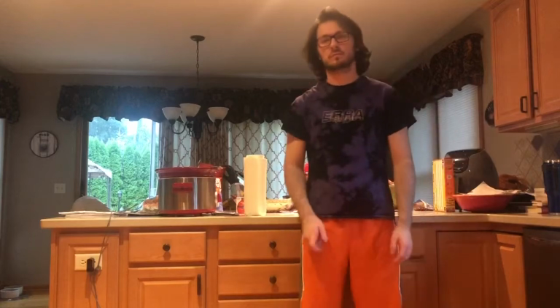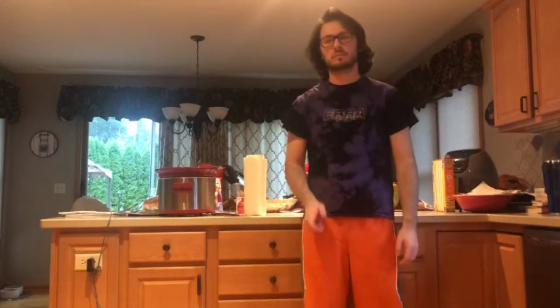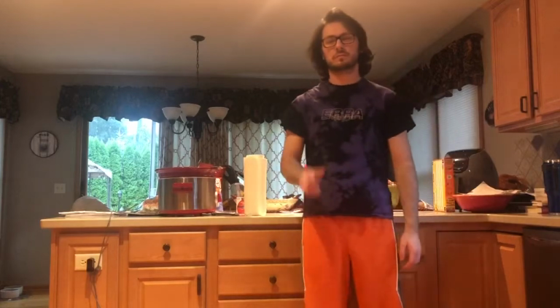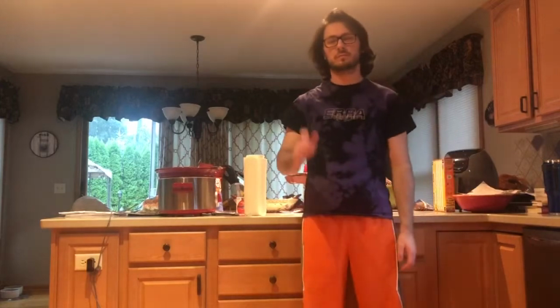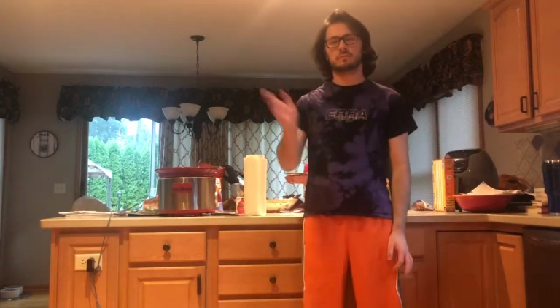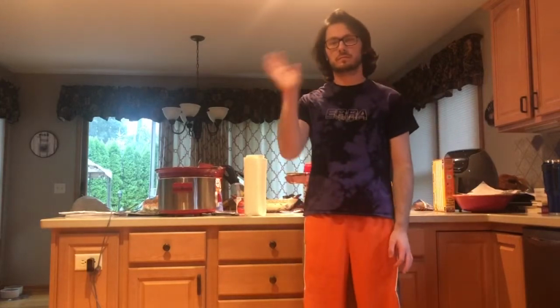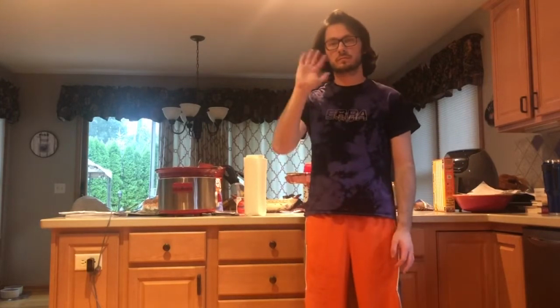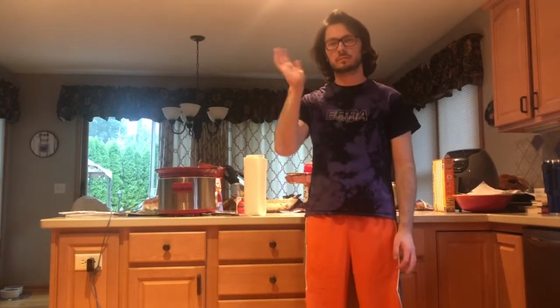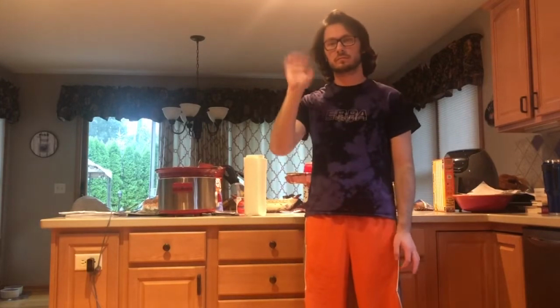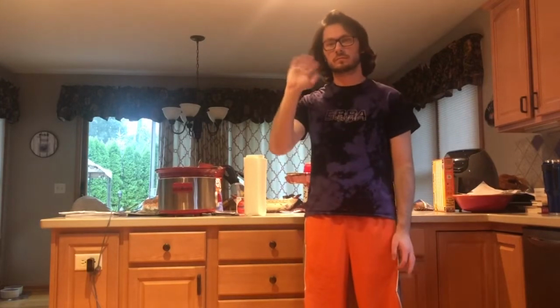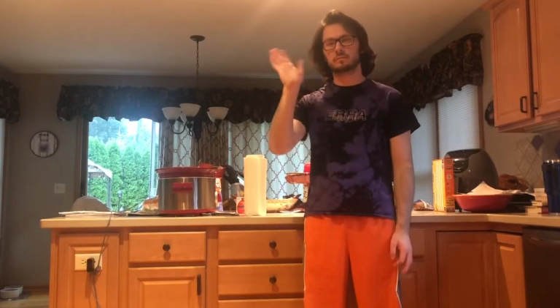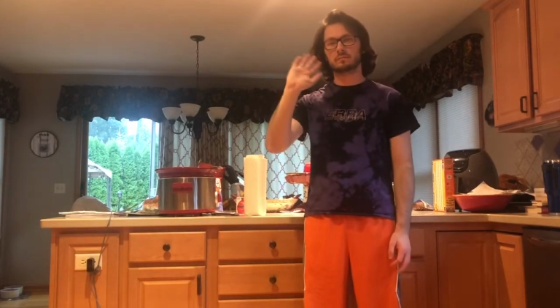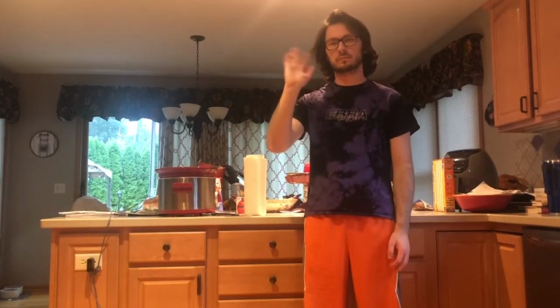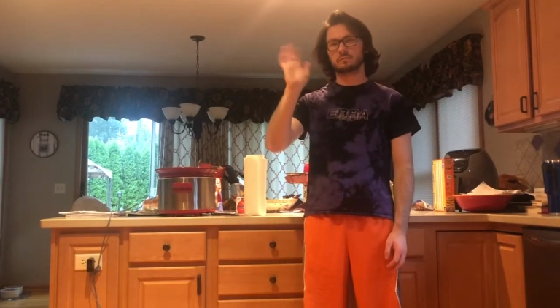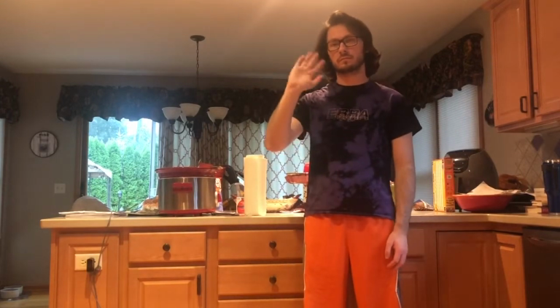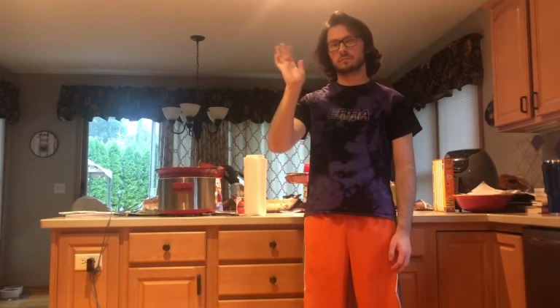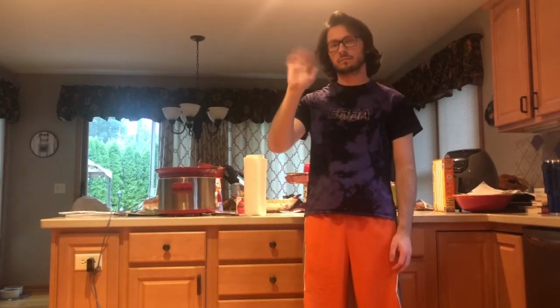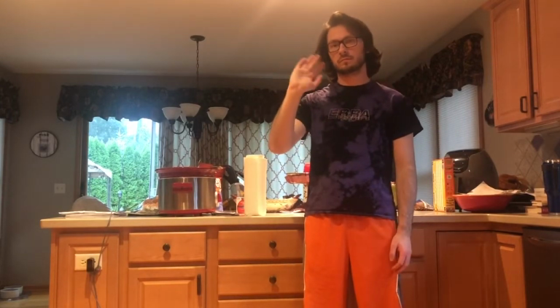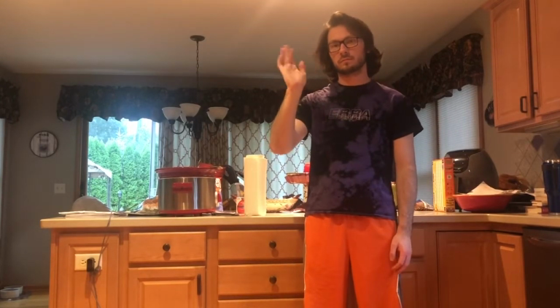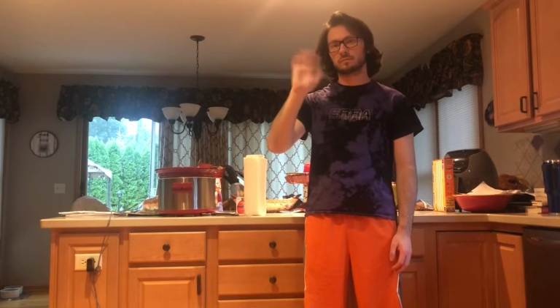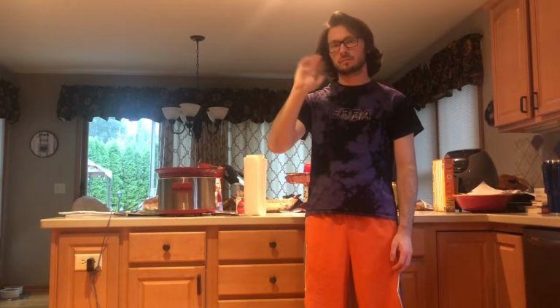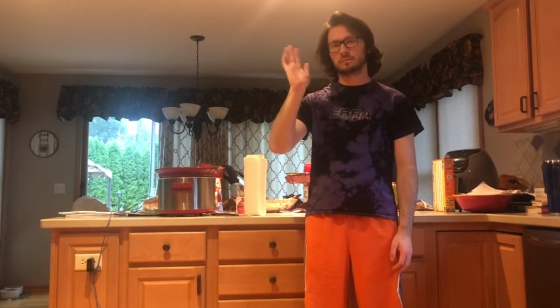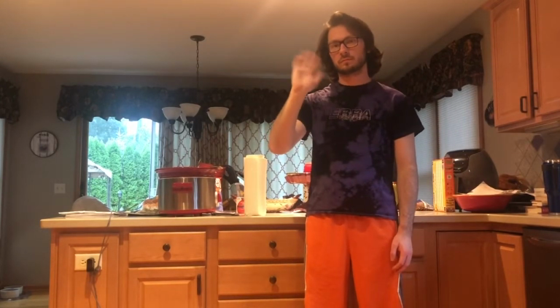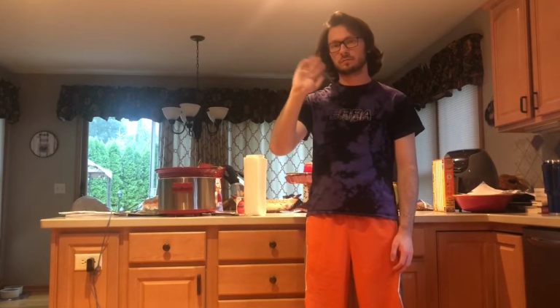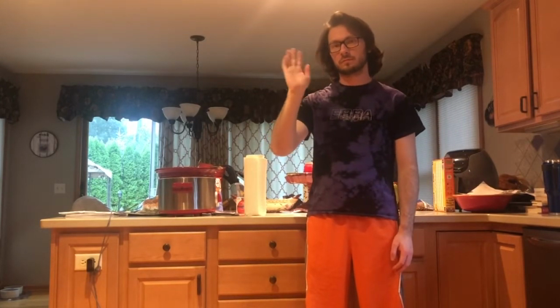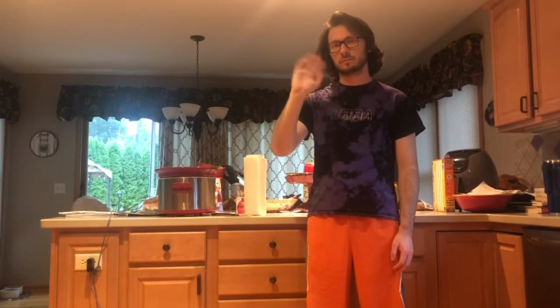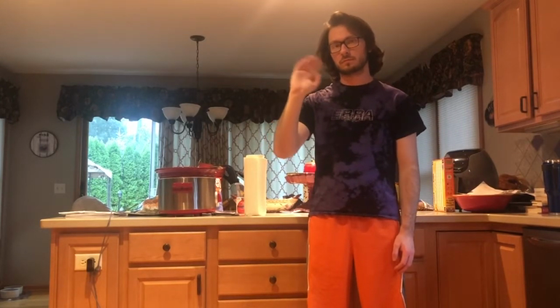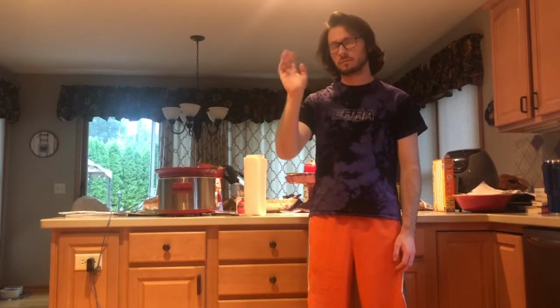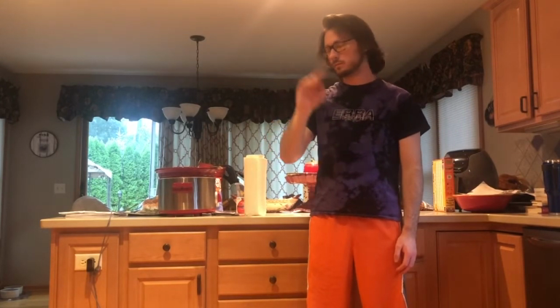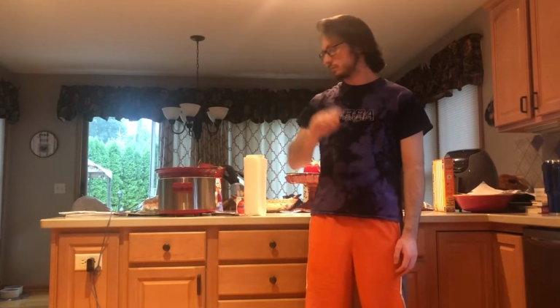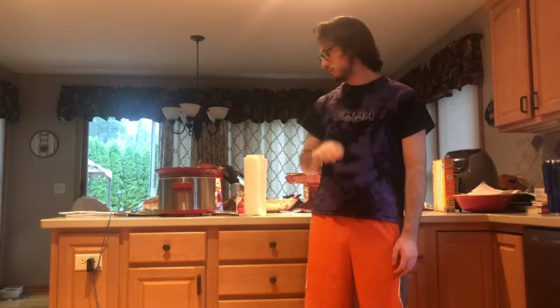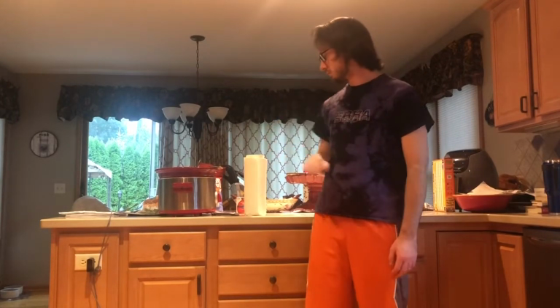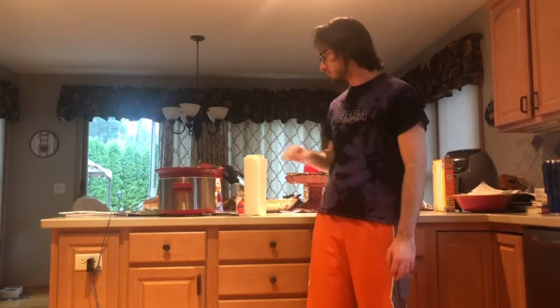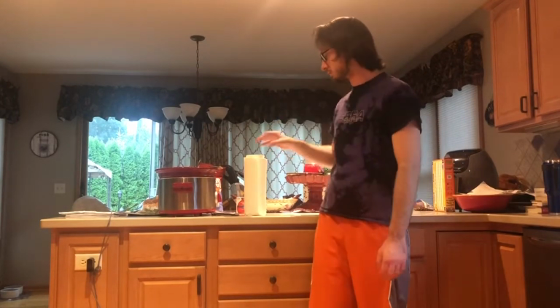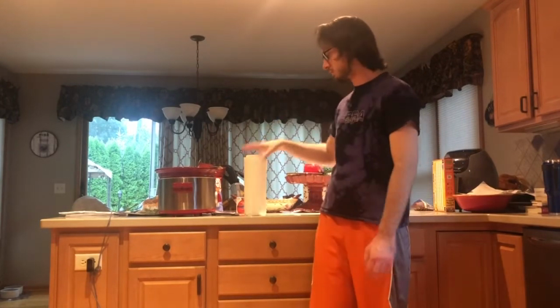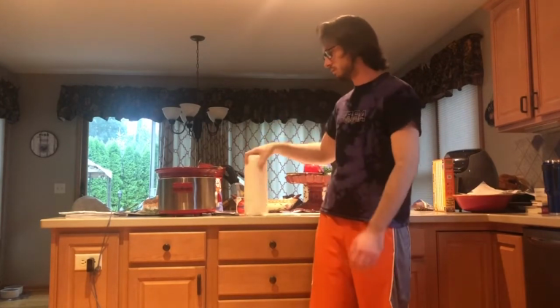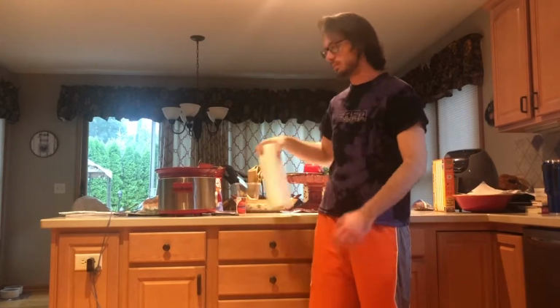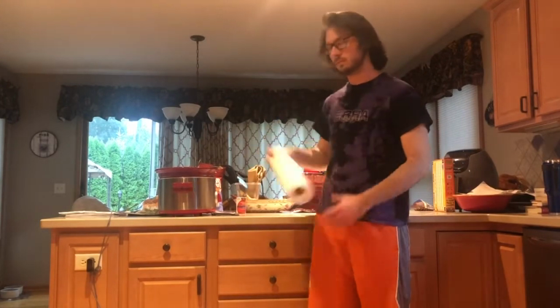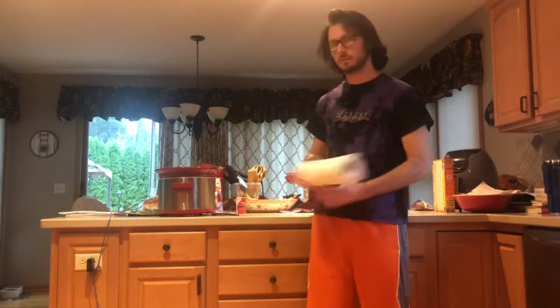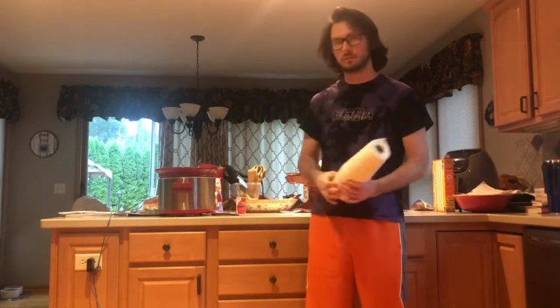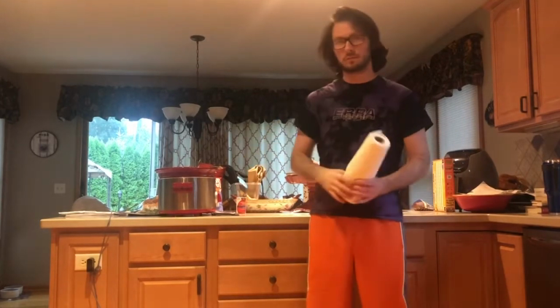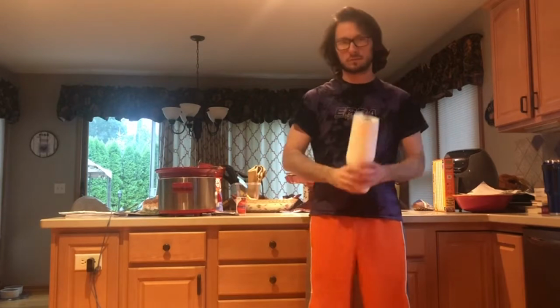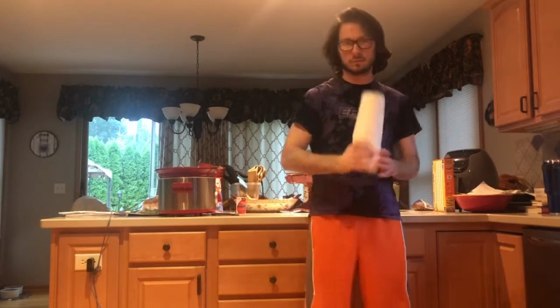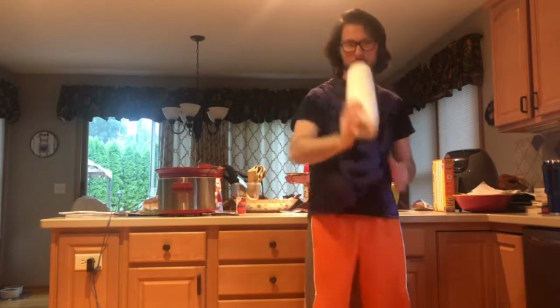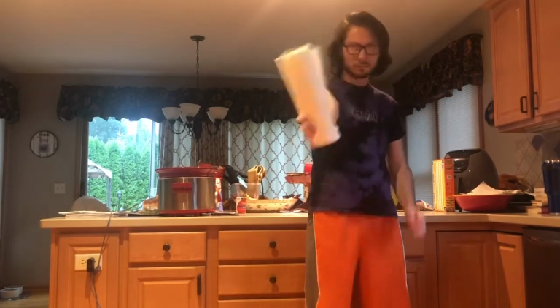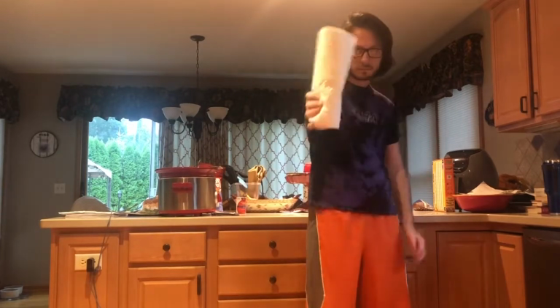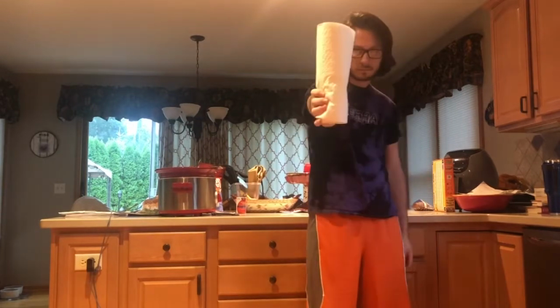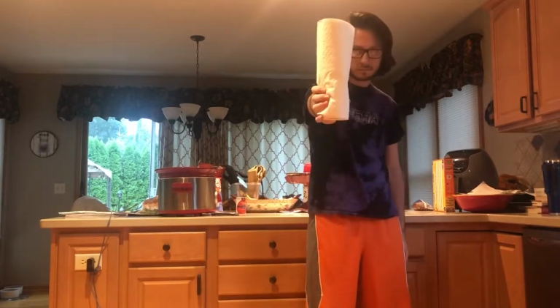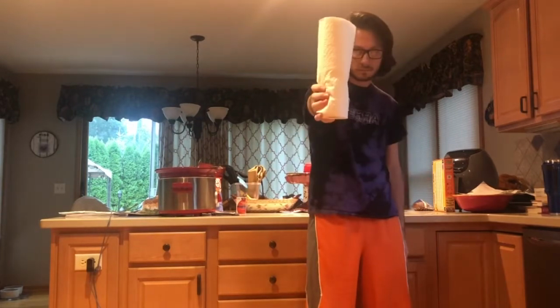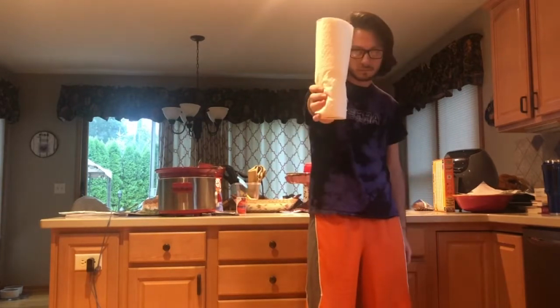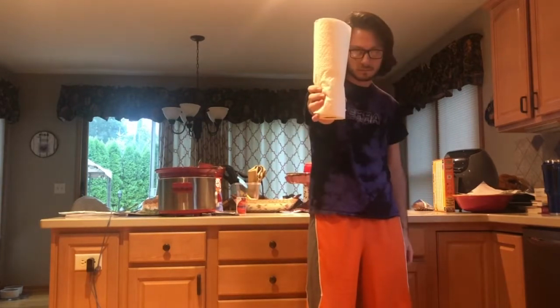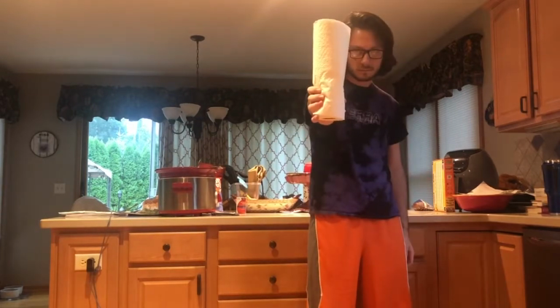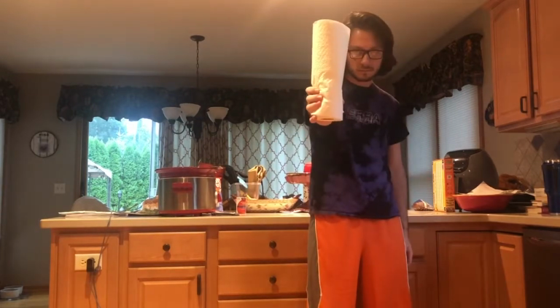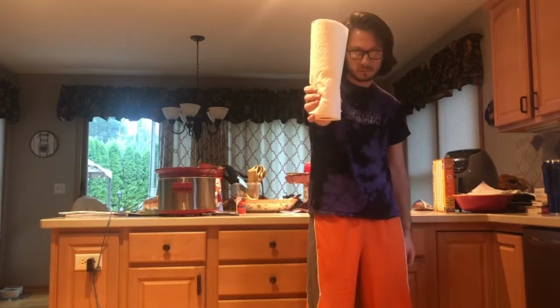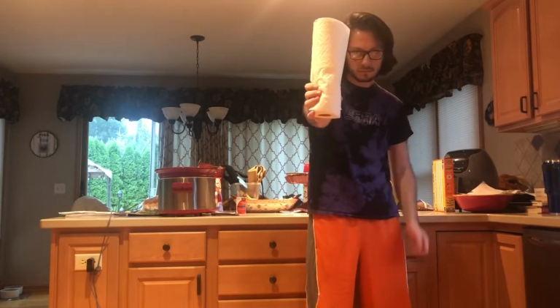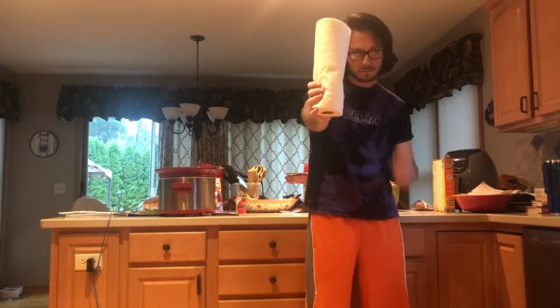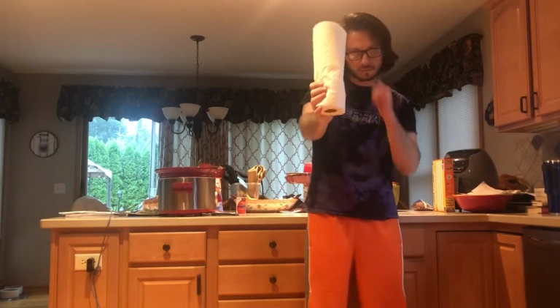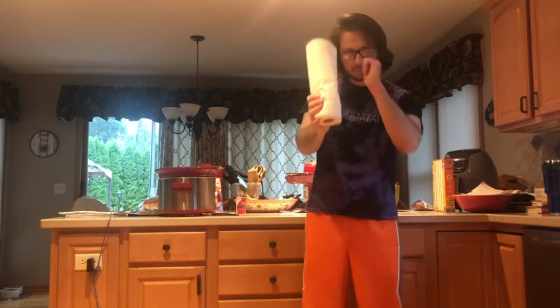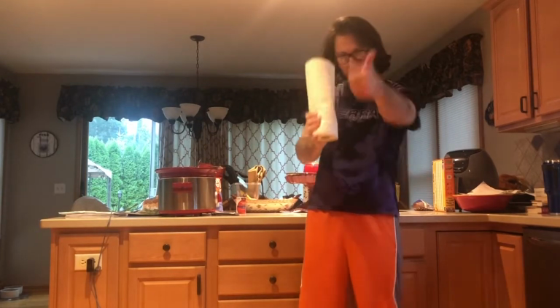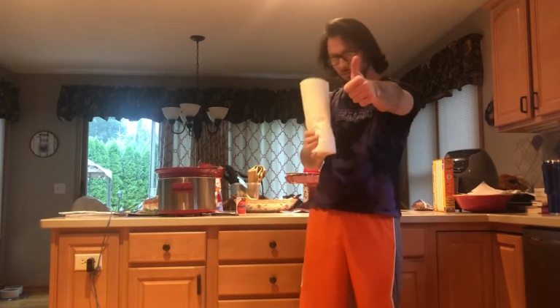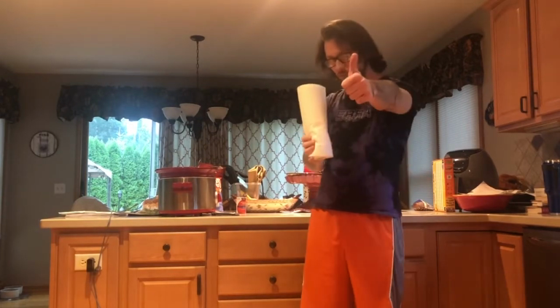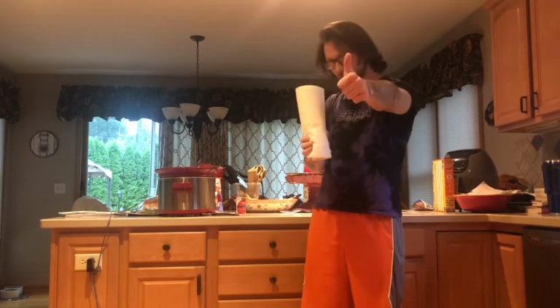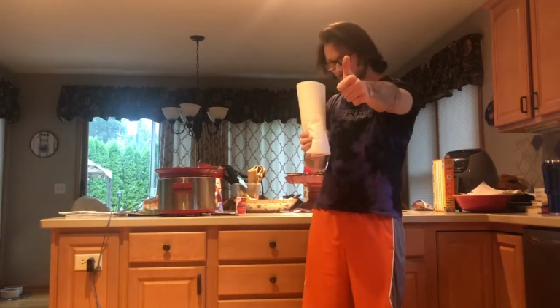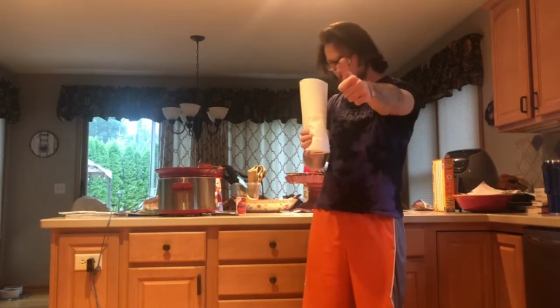Hi, my name is Jack and today I'm going to talk about why you should be using paper towels instead of cloth towels. Let's get into it.